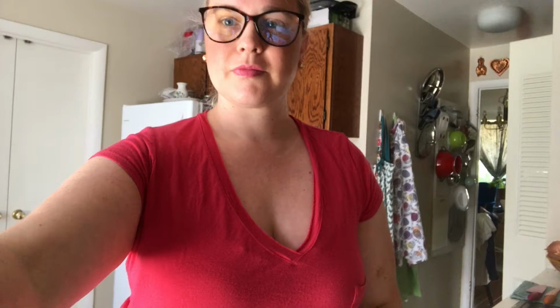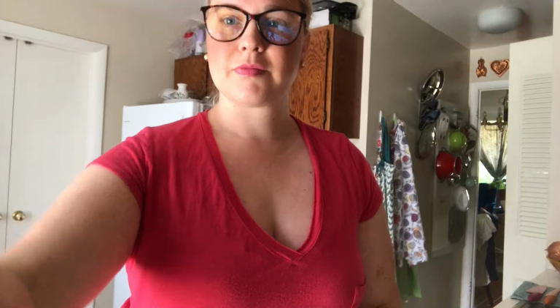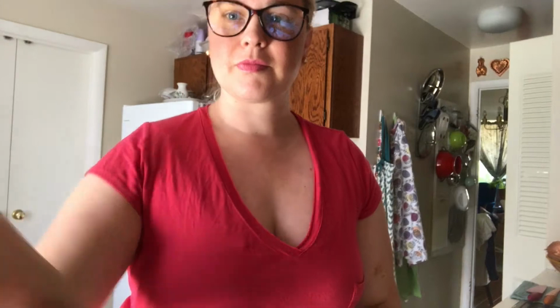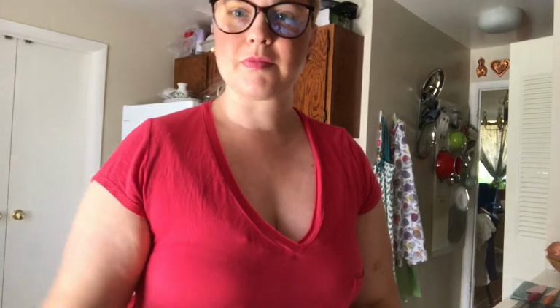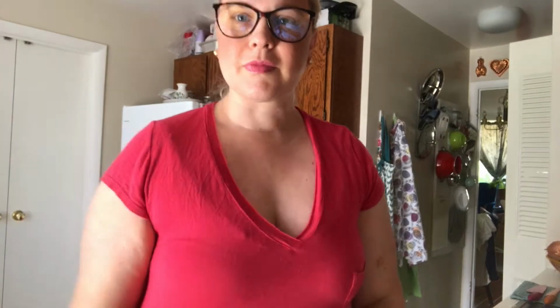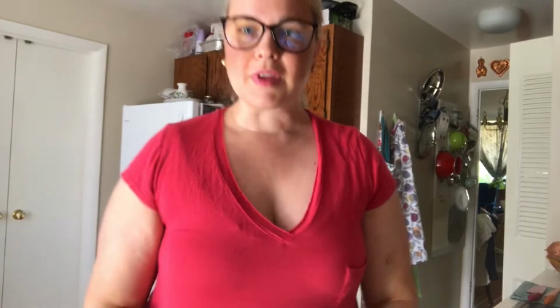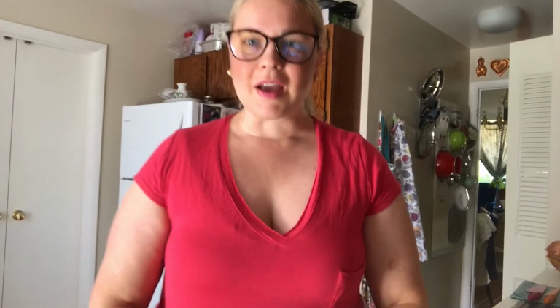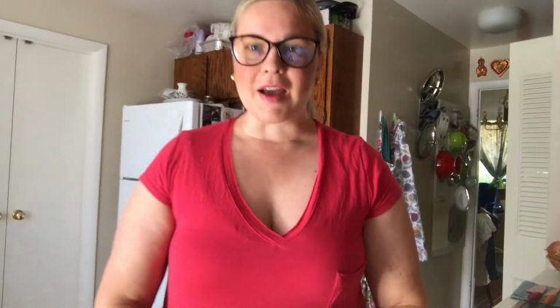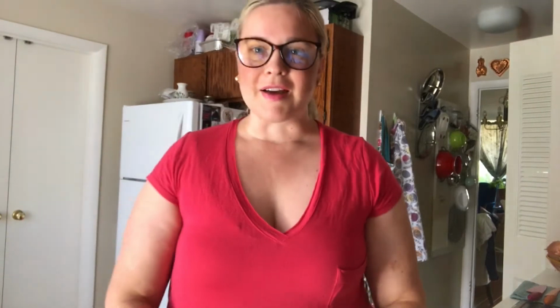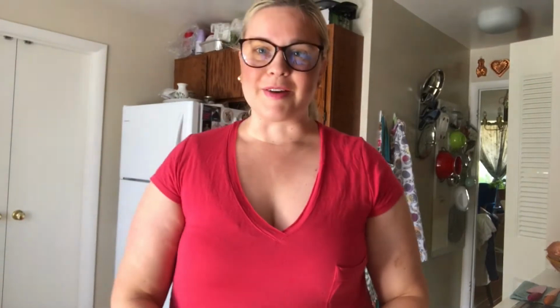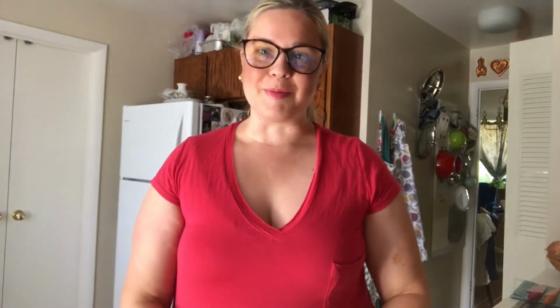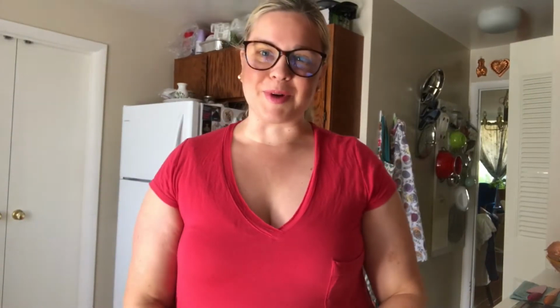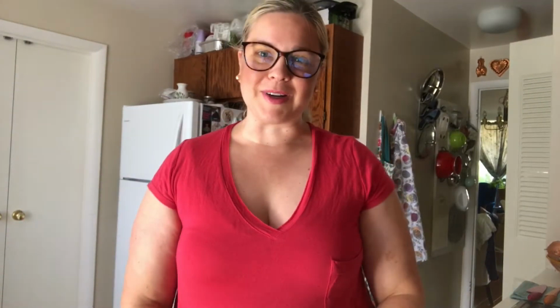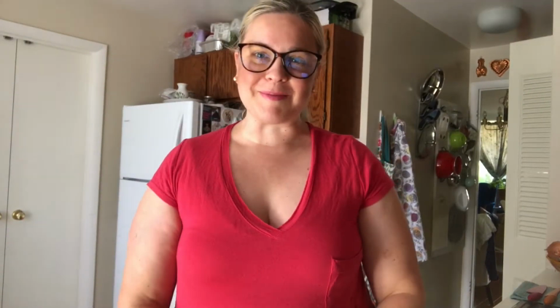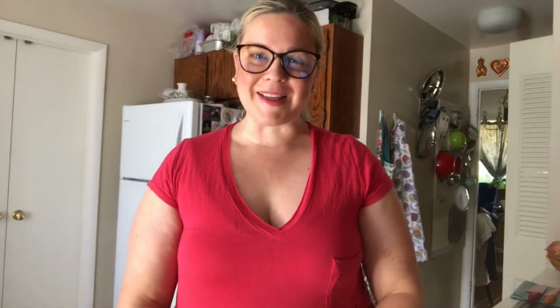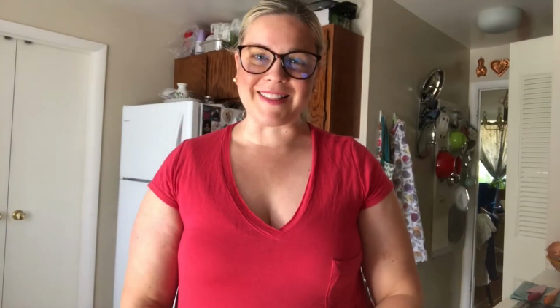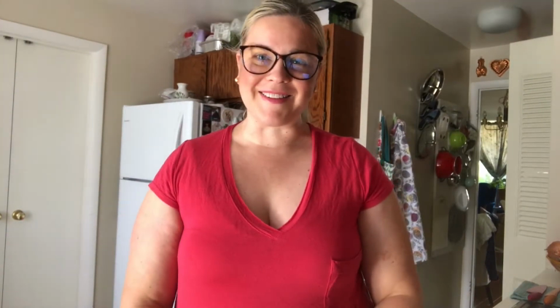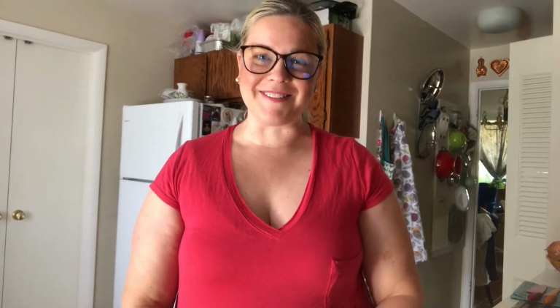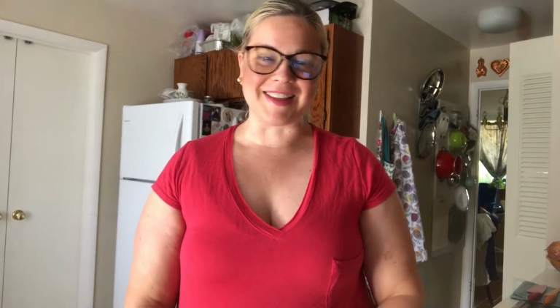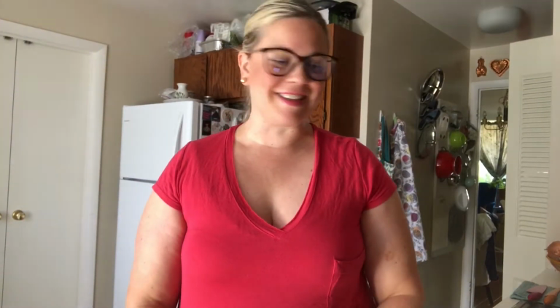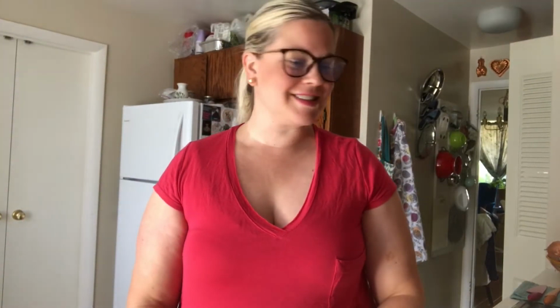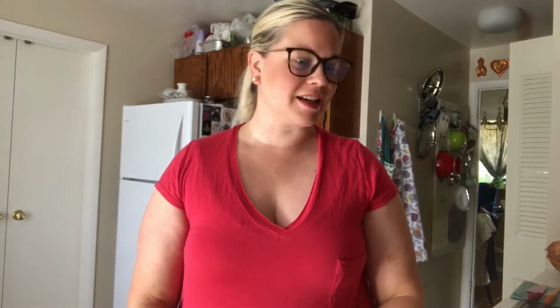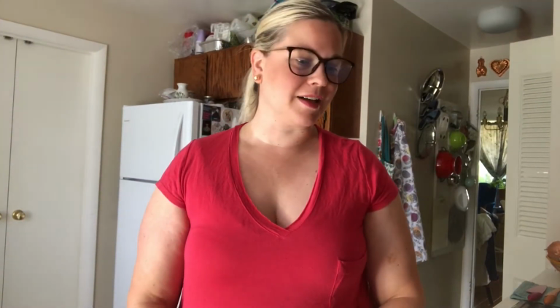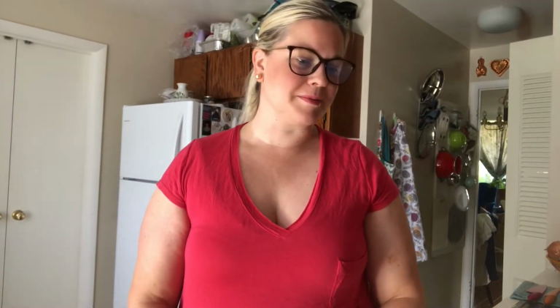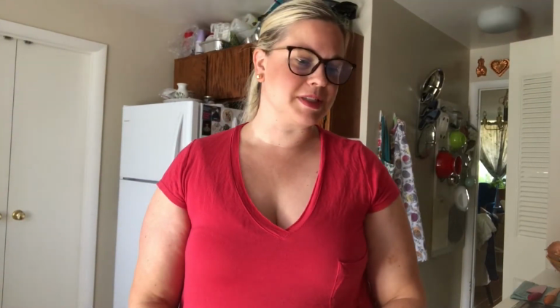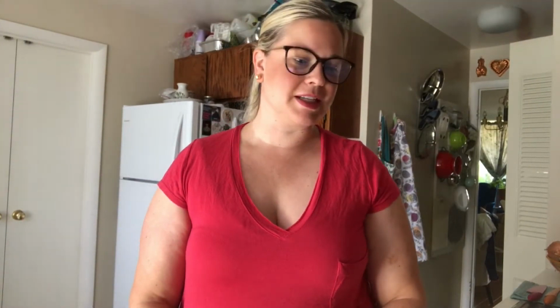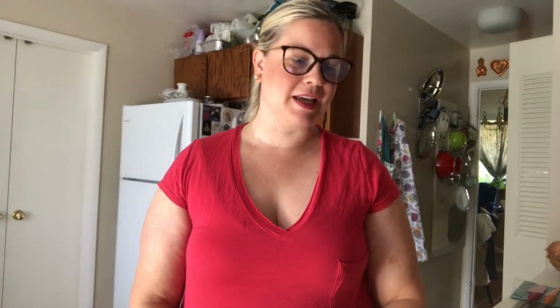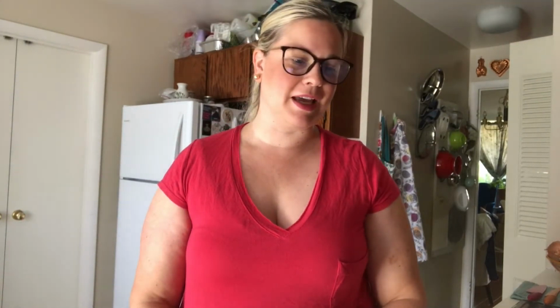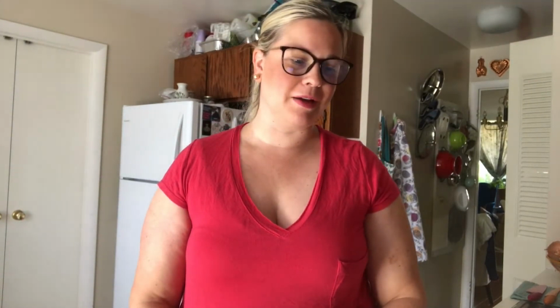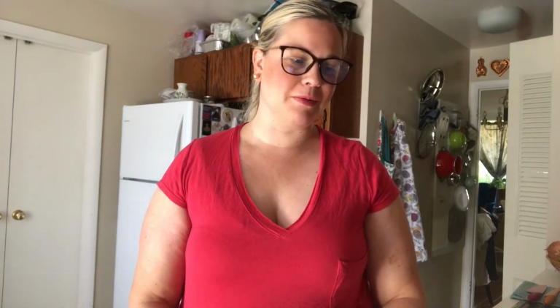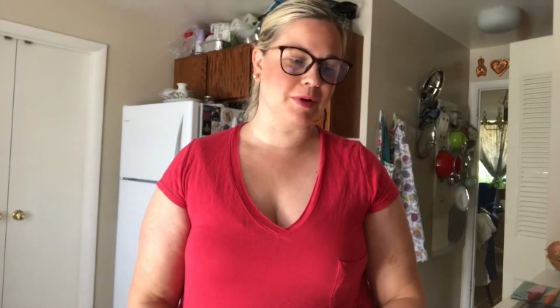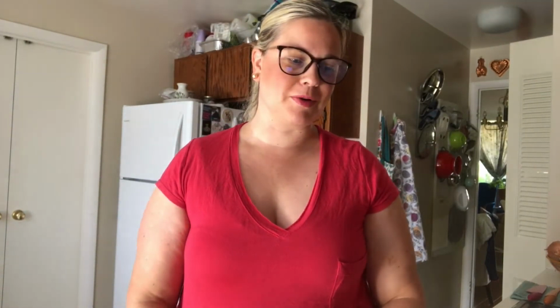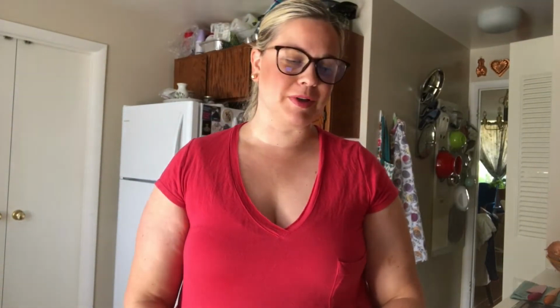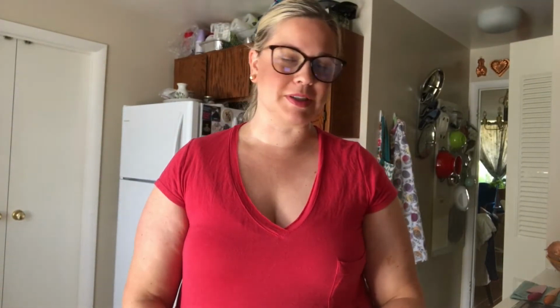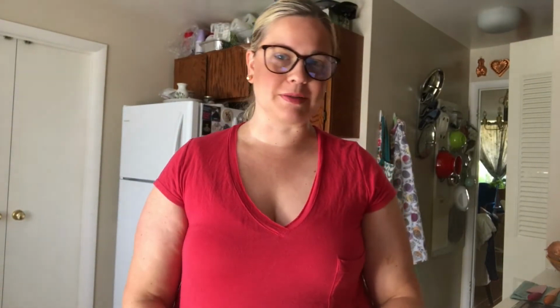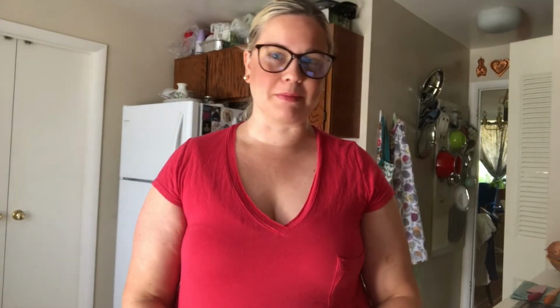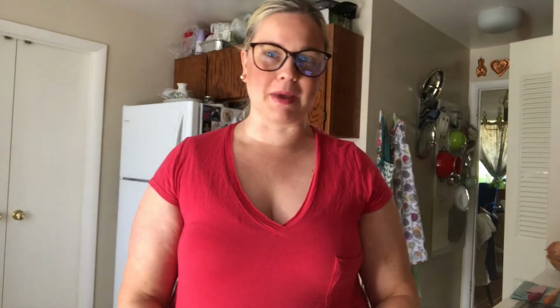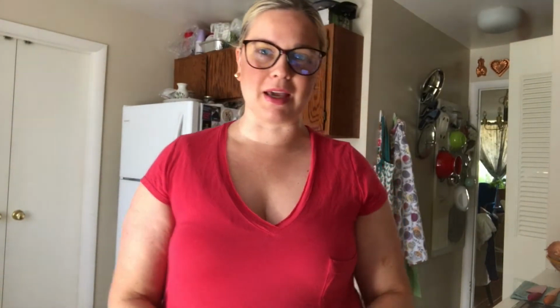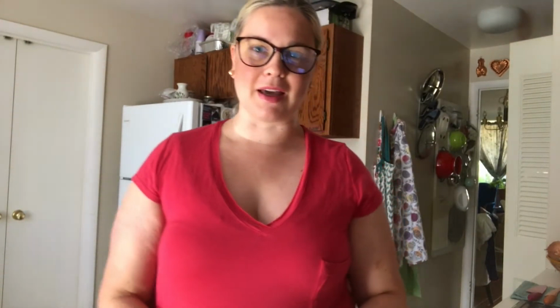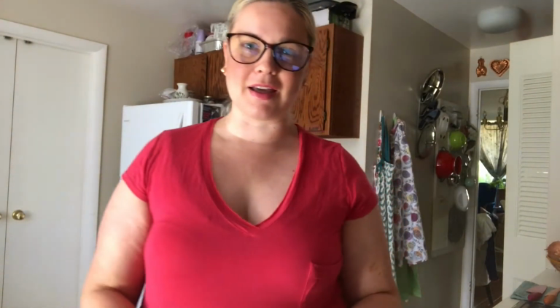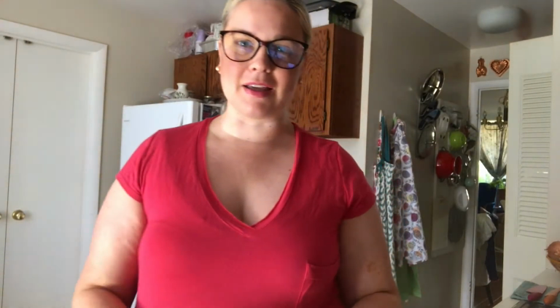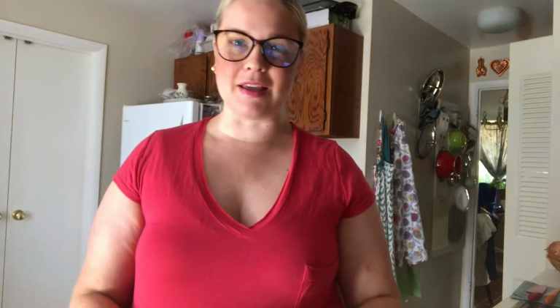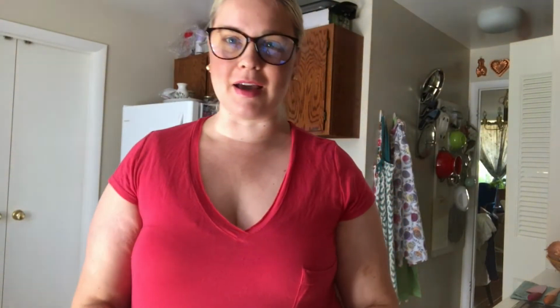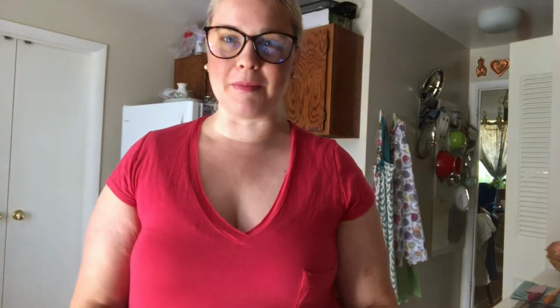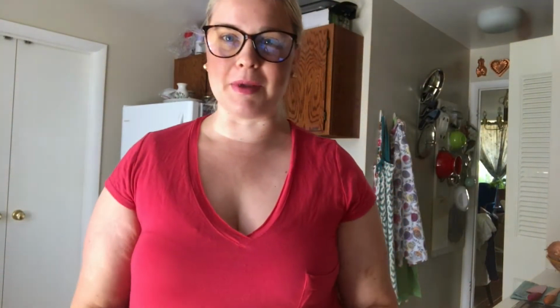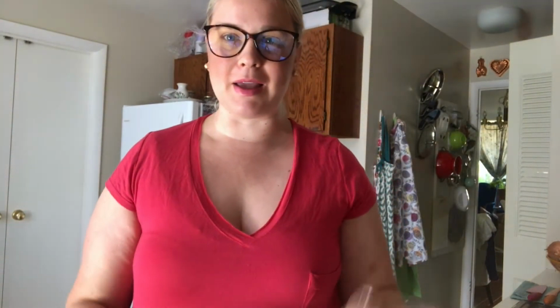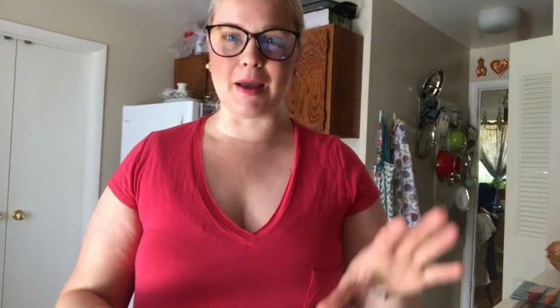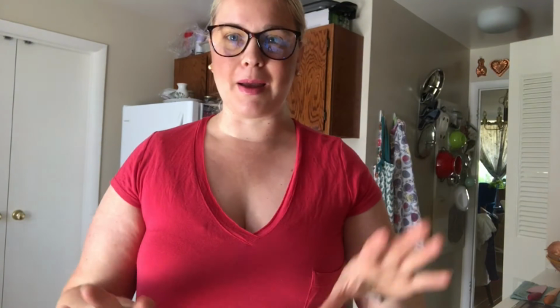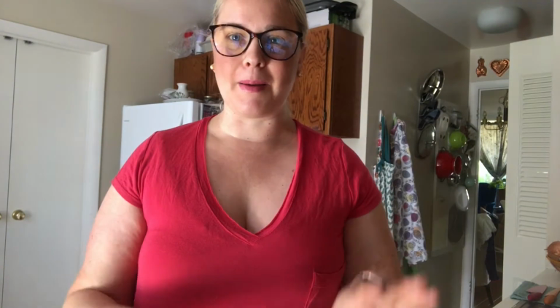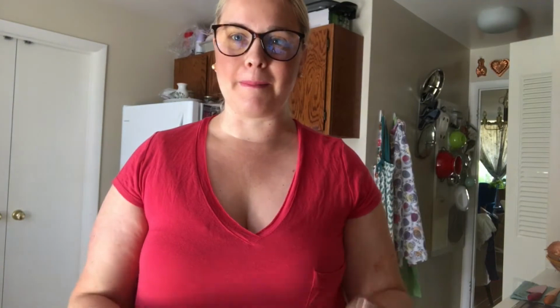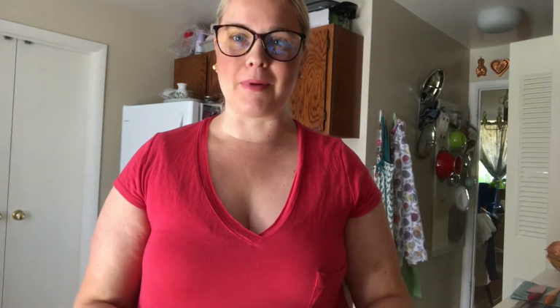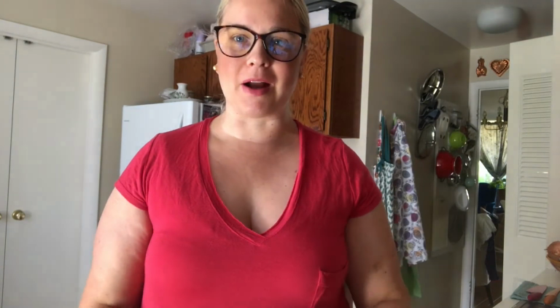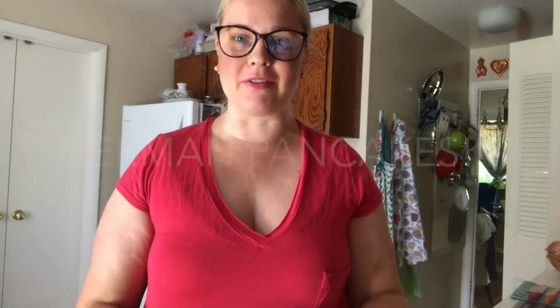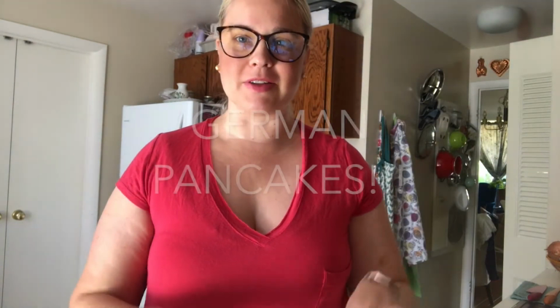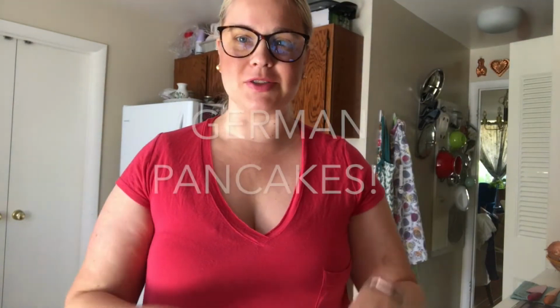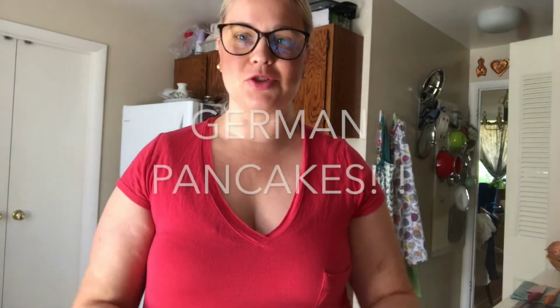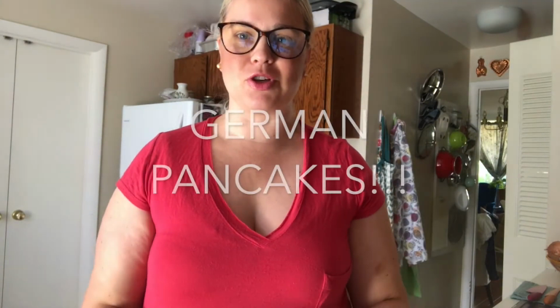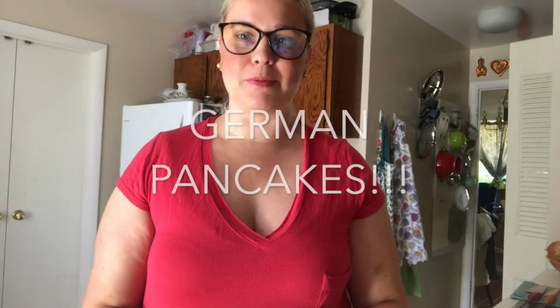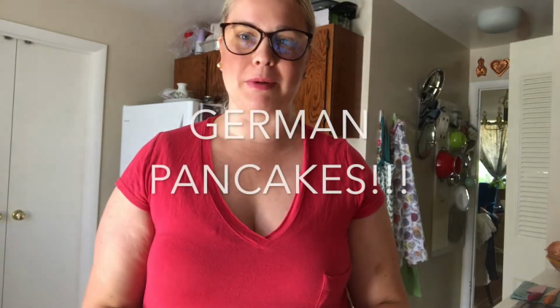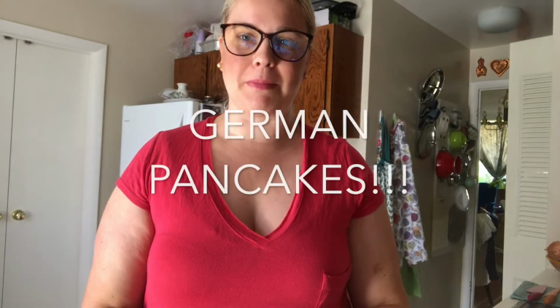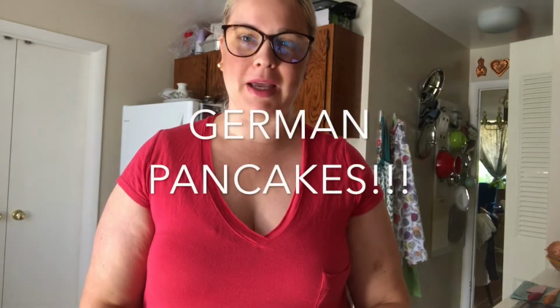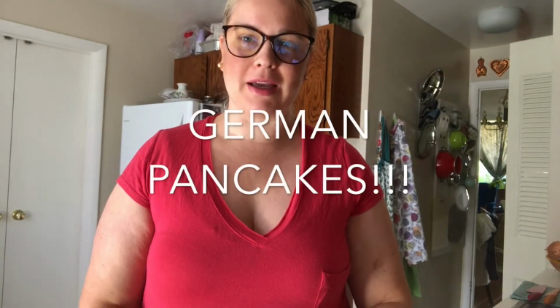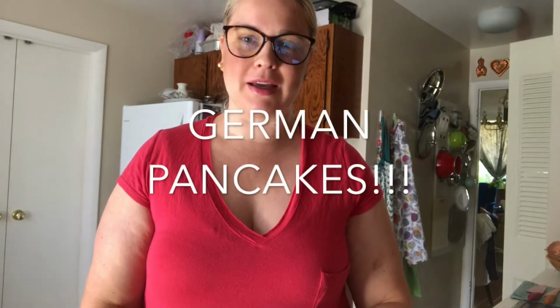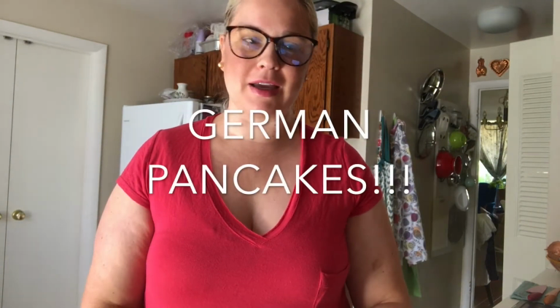Good morning my lovelies. Today we're going to make yummy breakfast German pancakes.